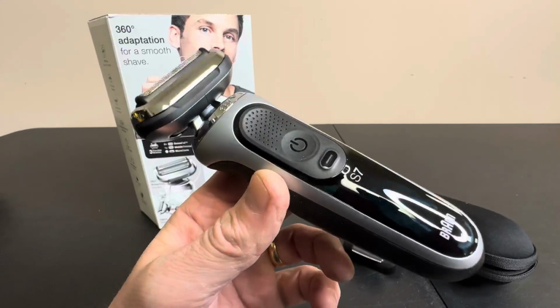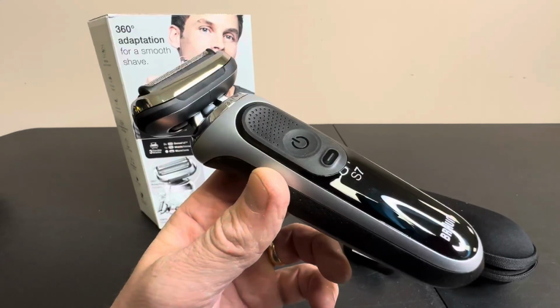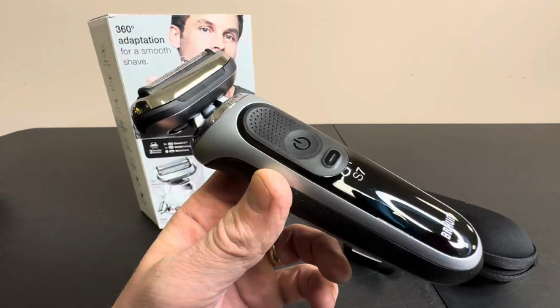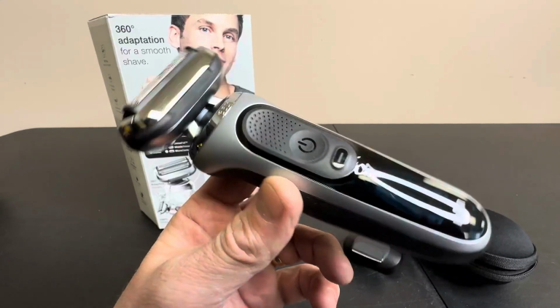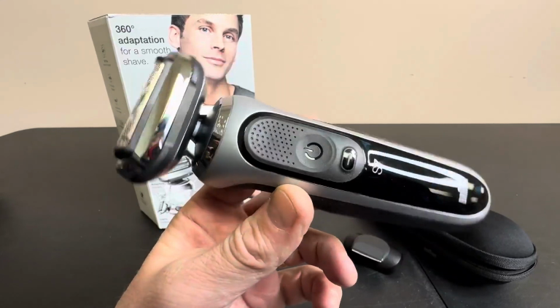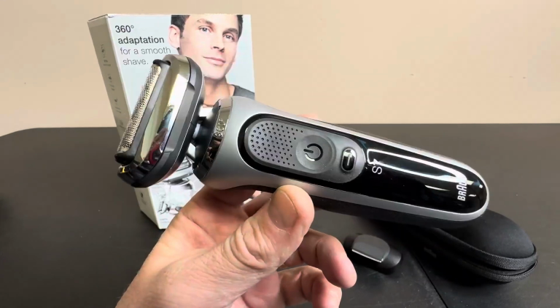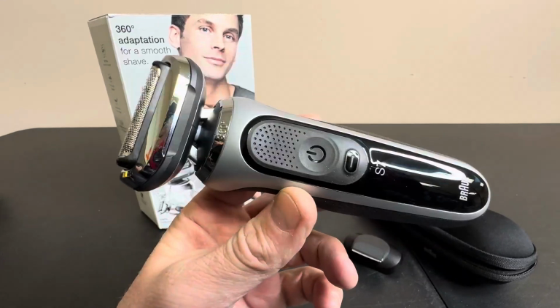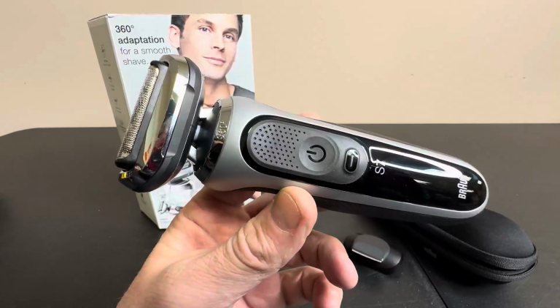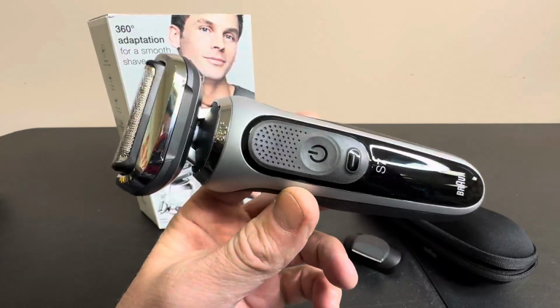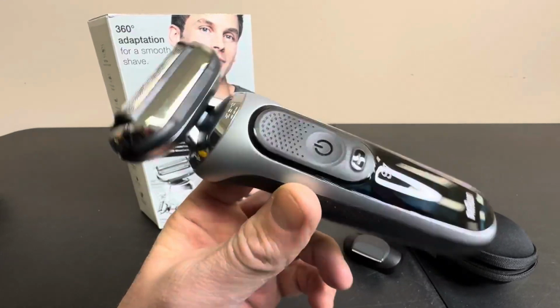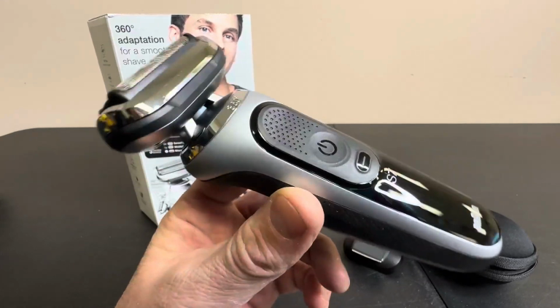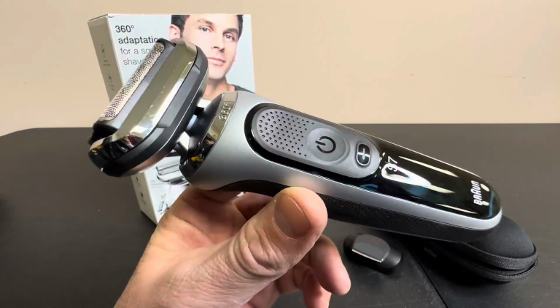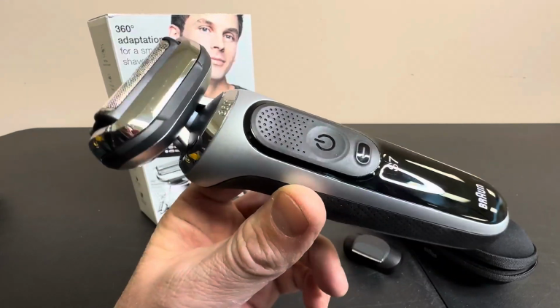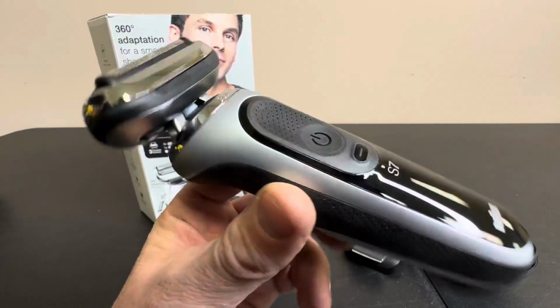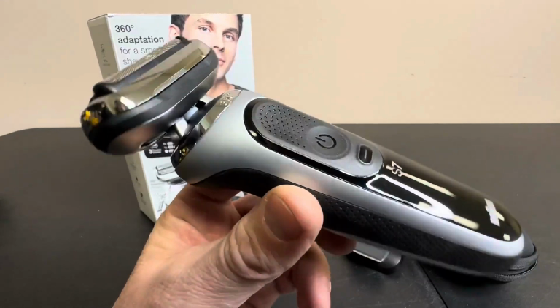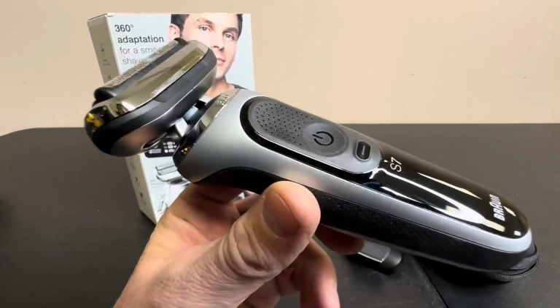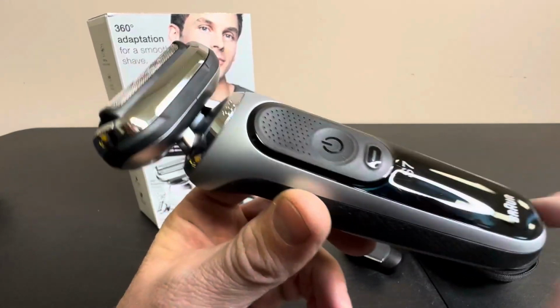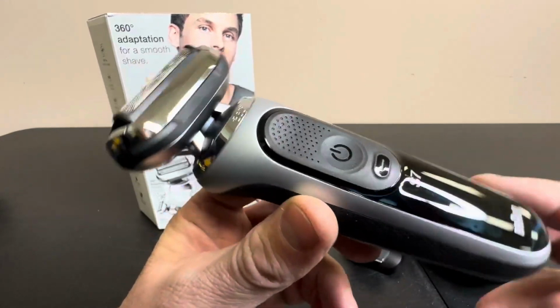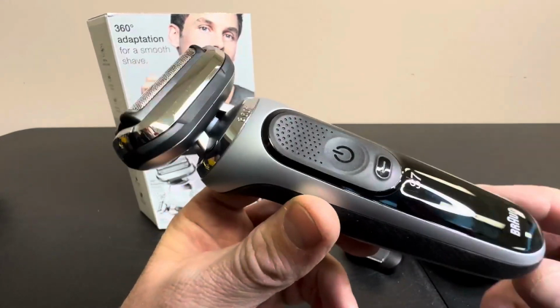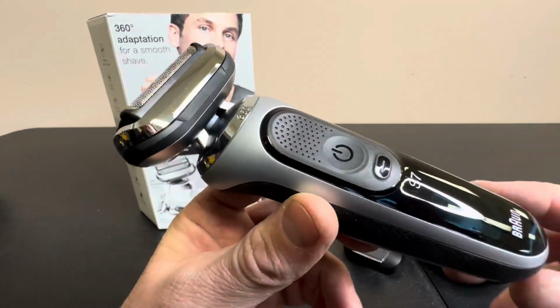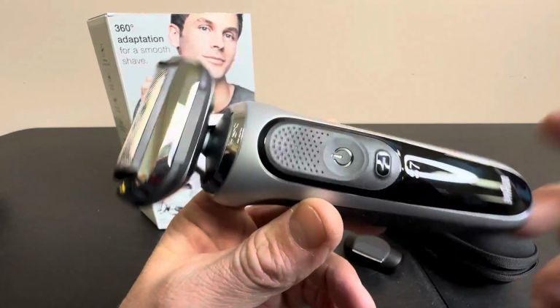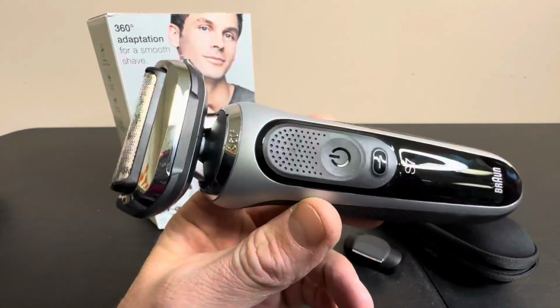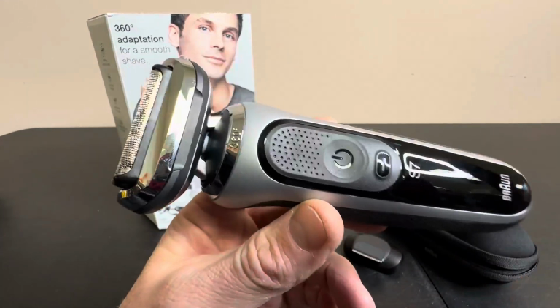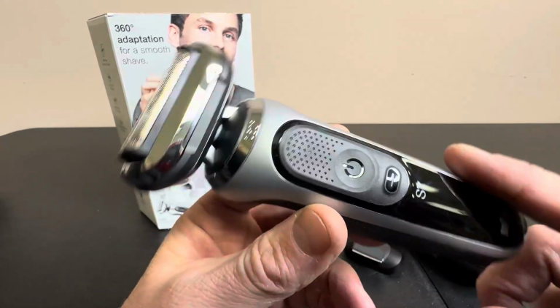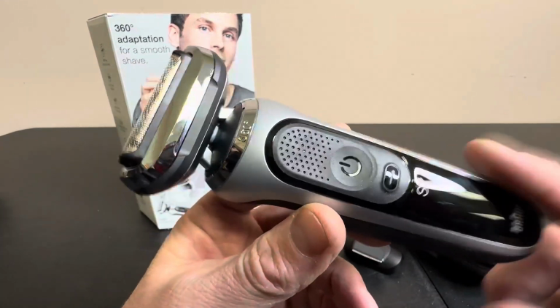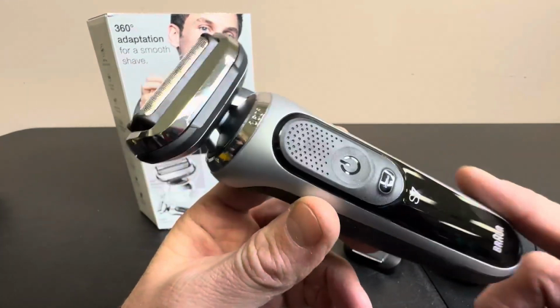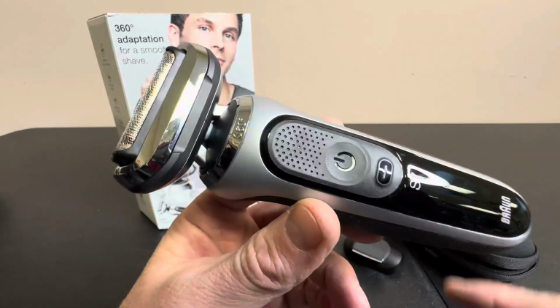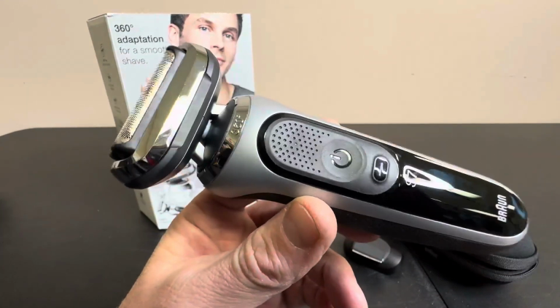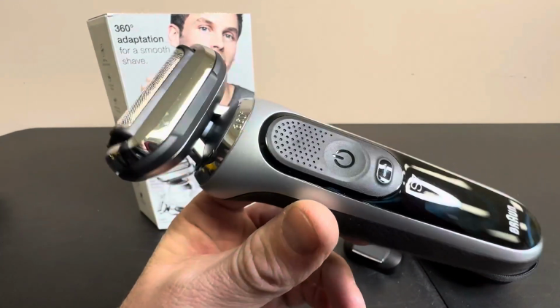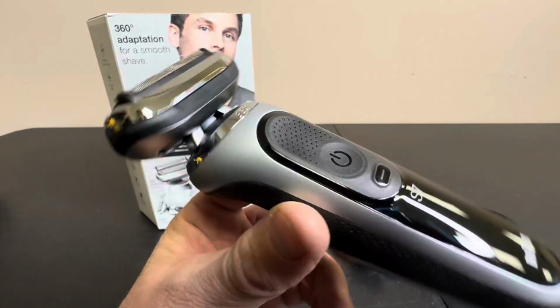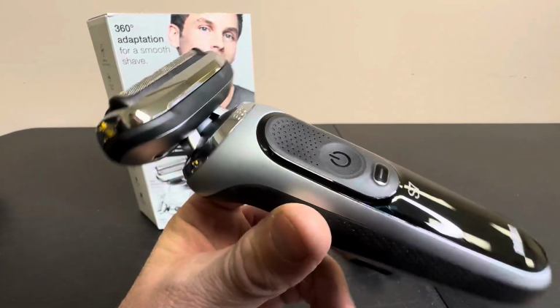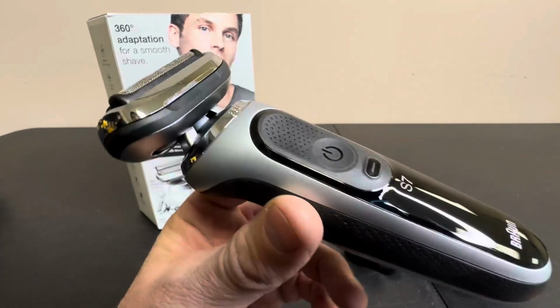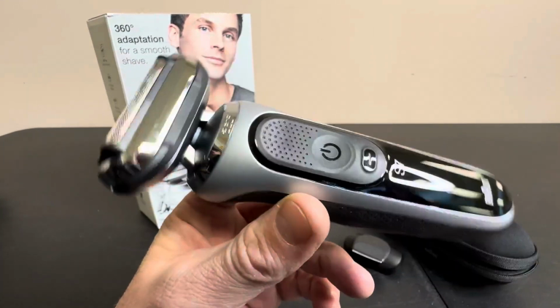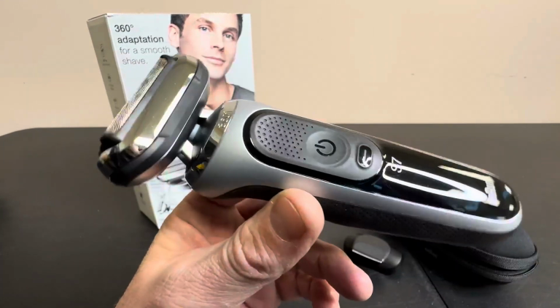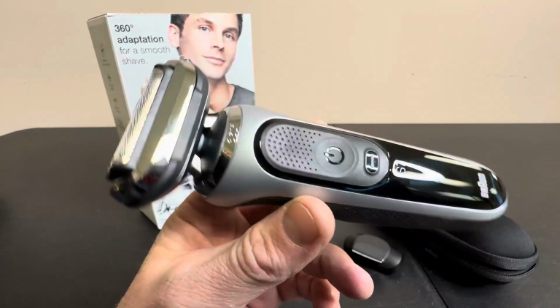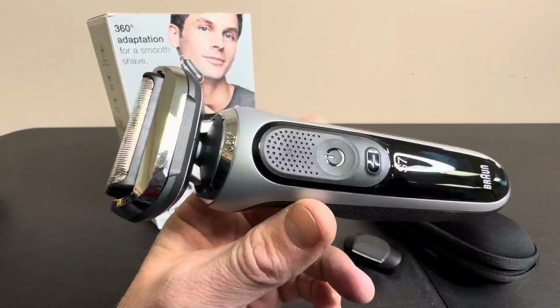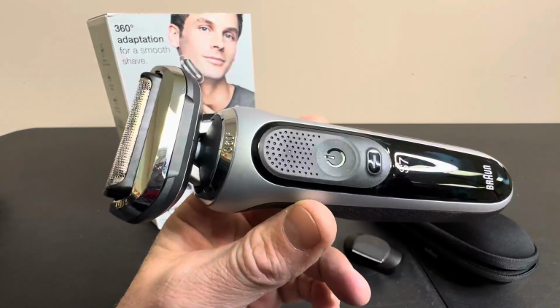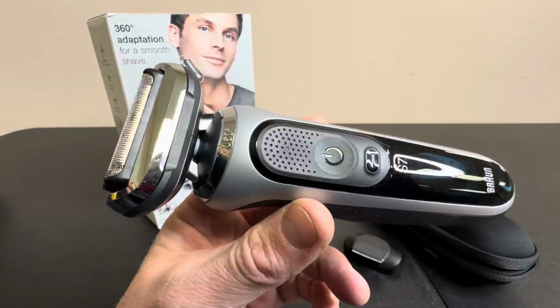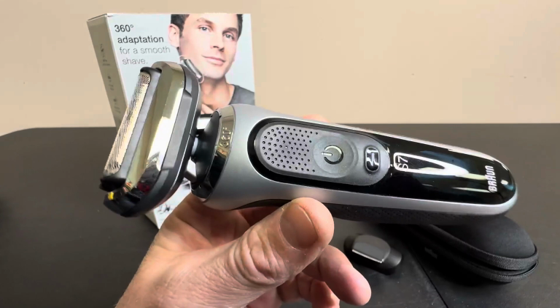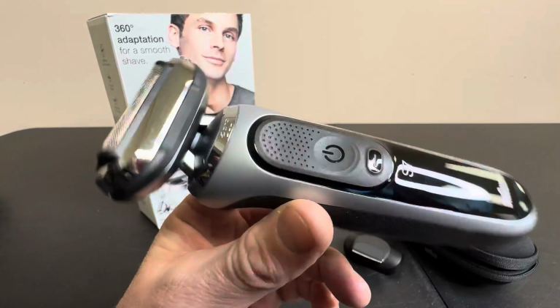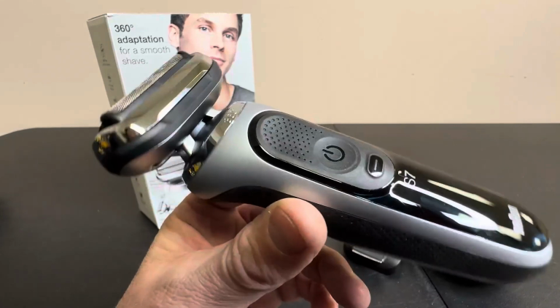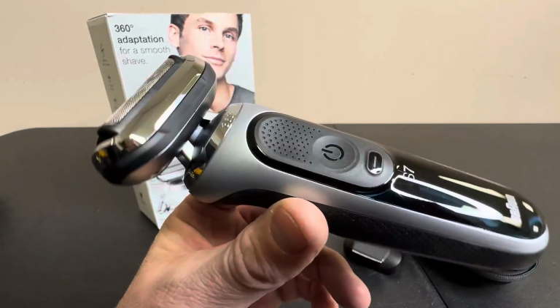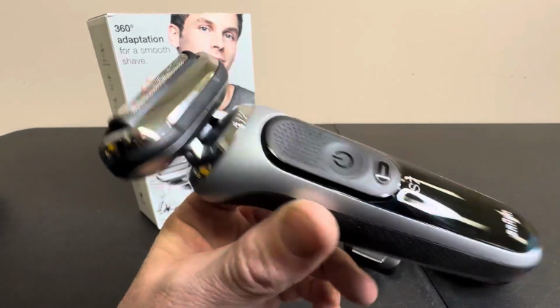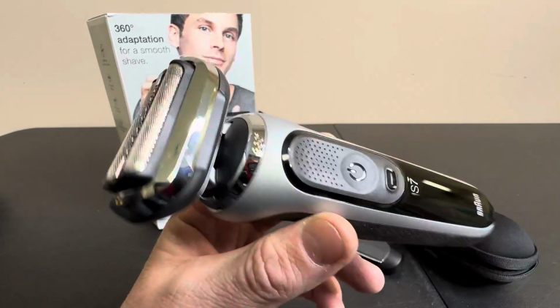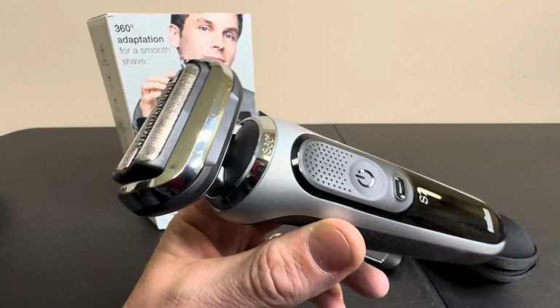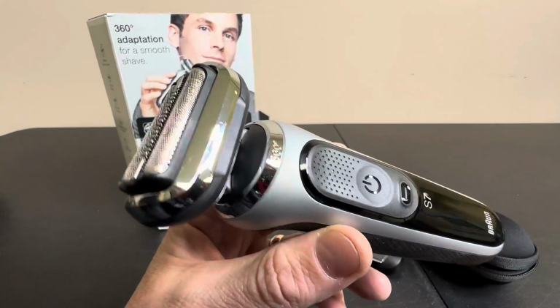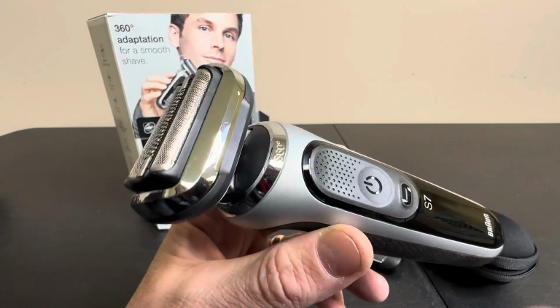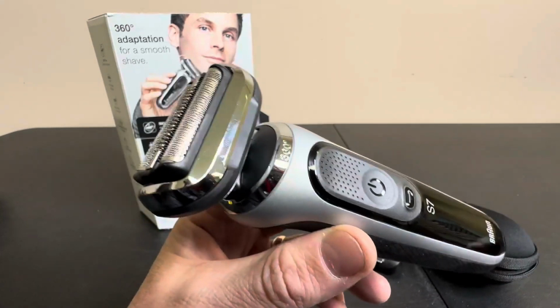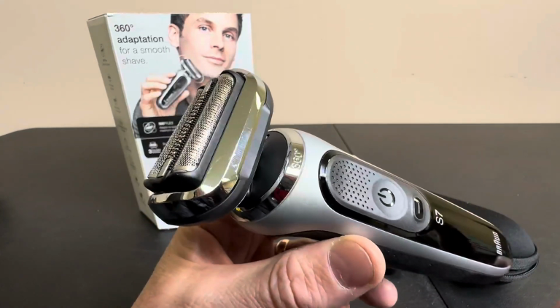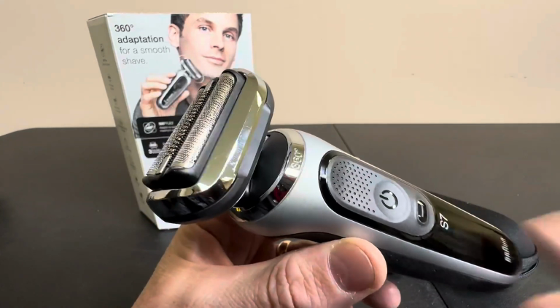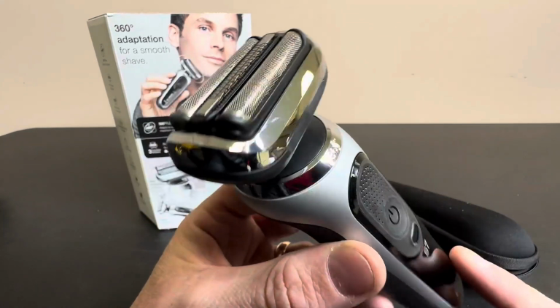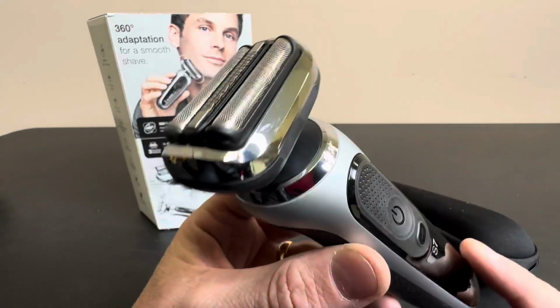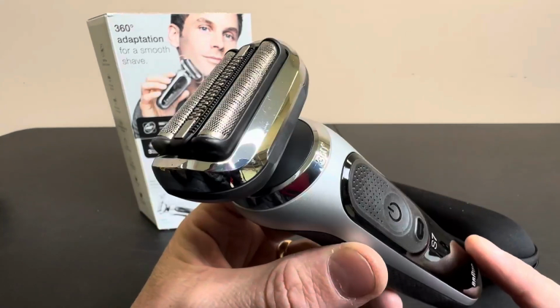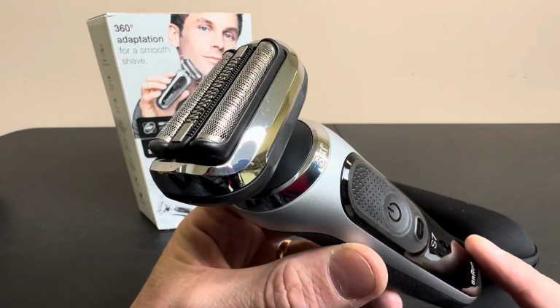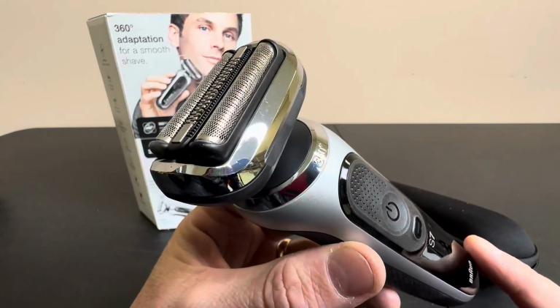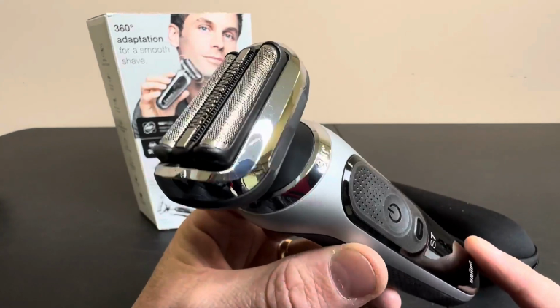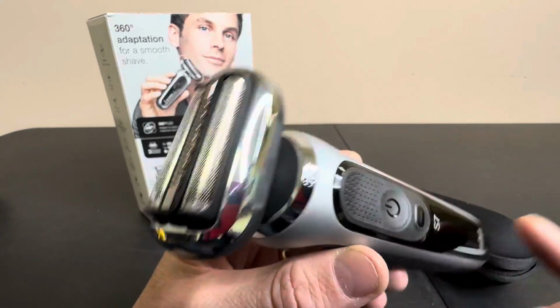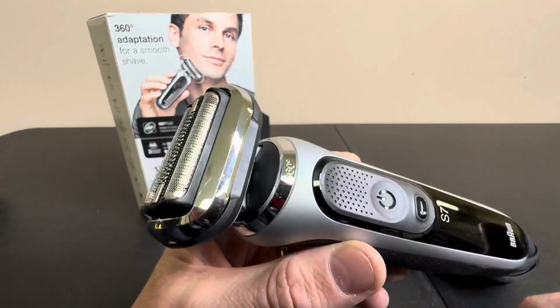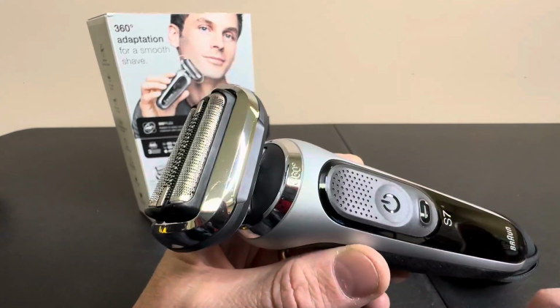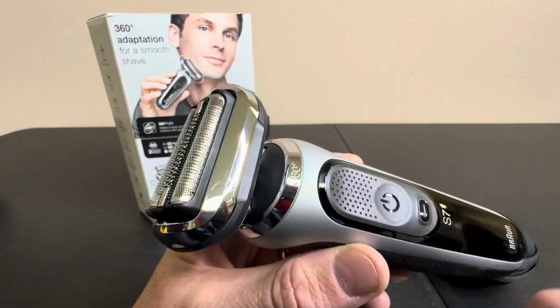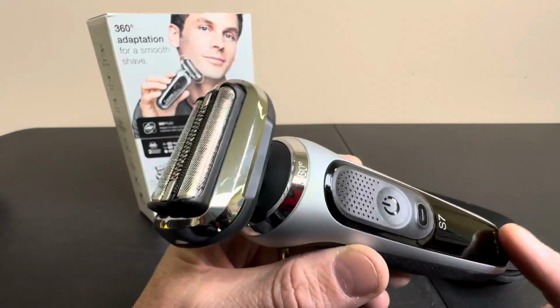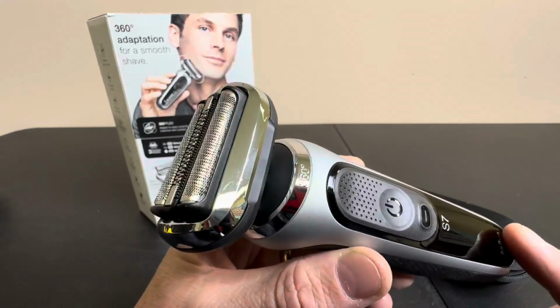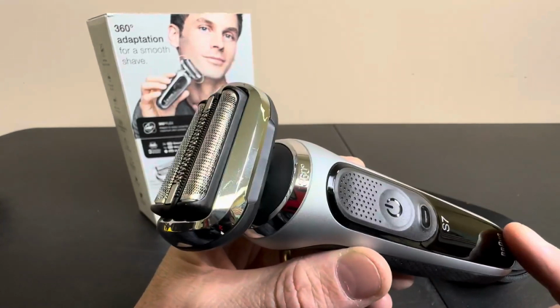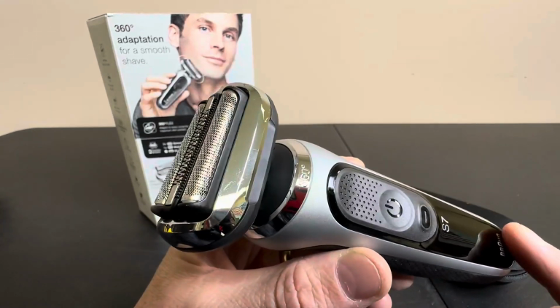Hey everyone, today we're taking a look at the Braun 7 Series 720S, a really nice shaver and clipper.